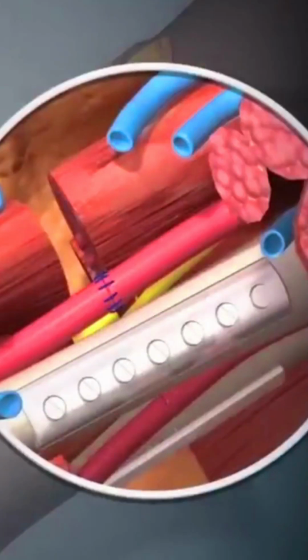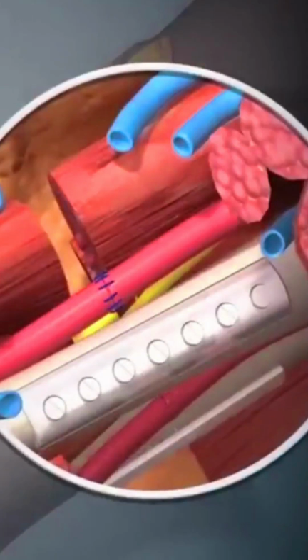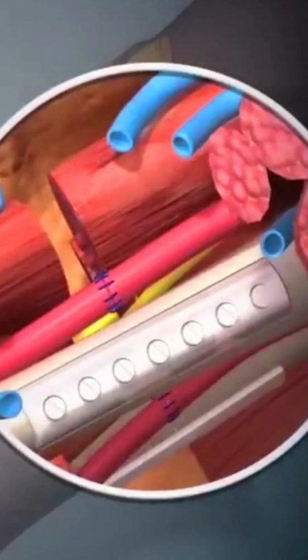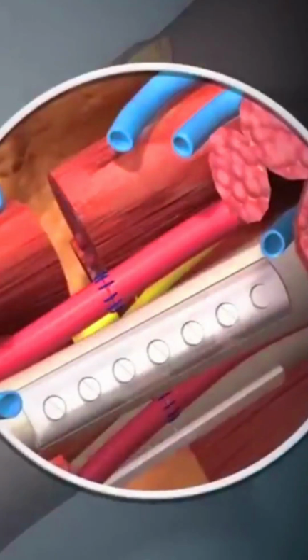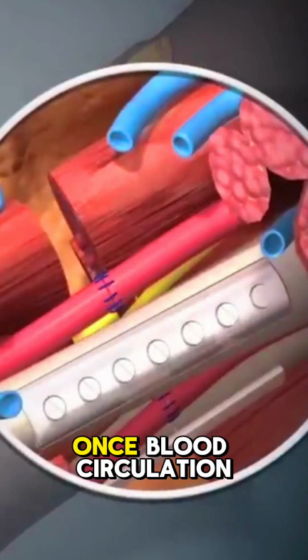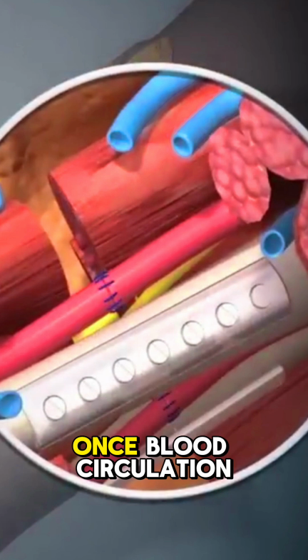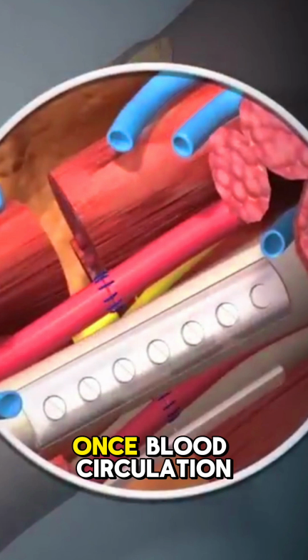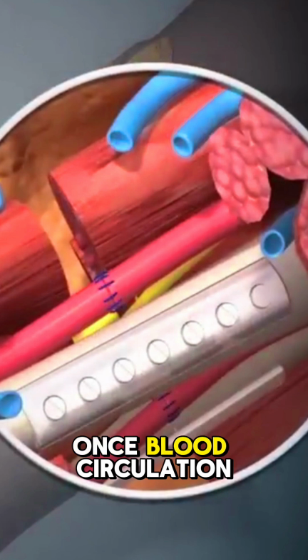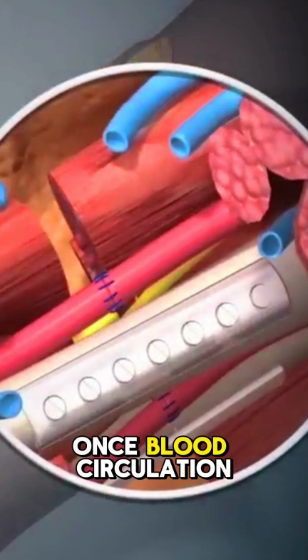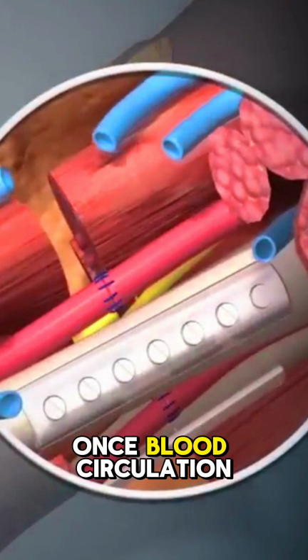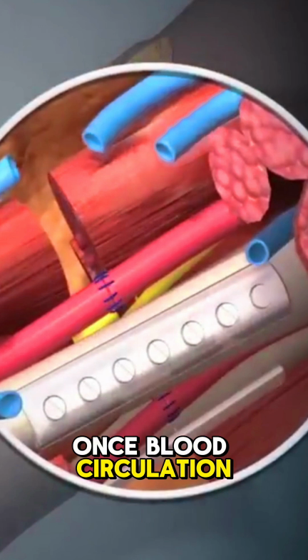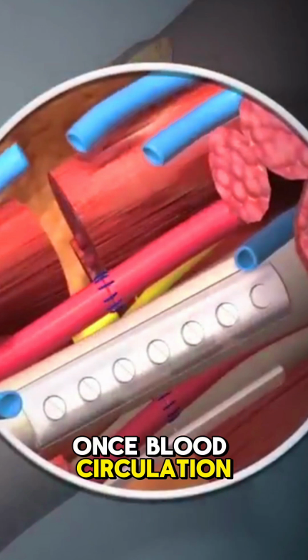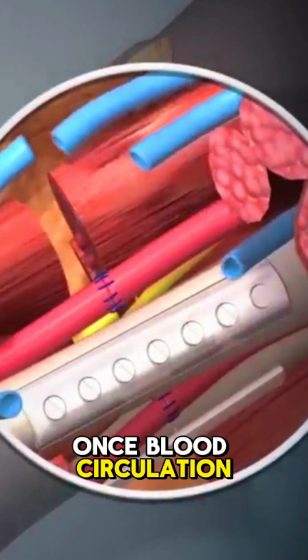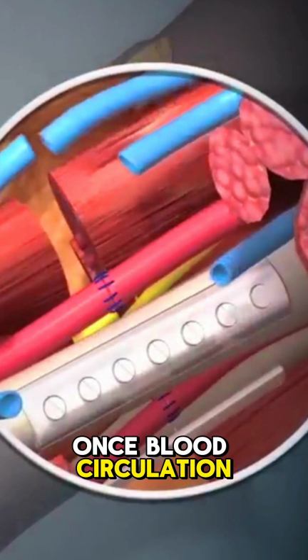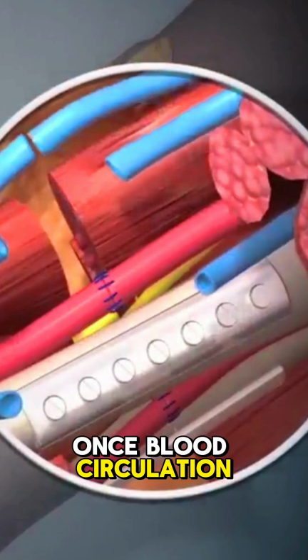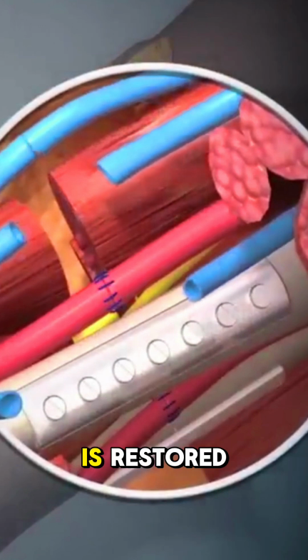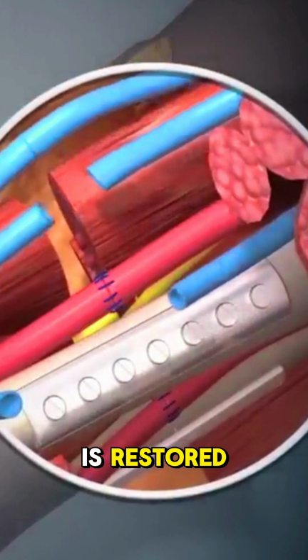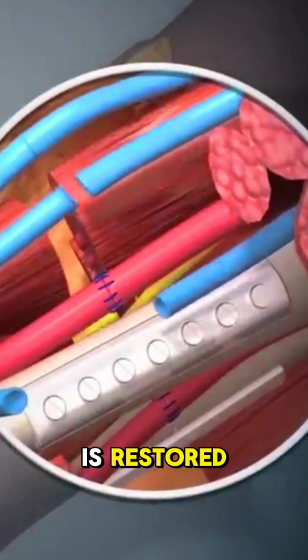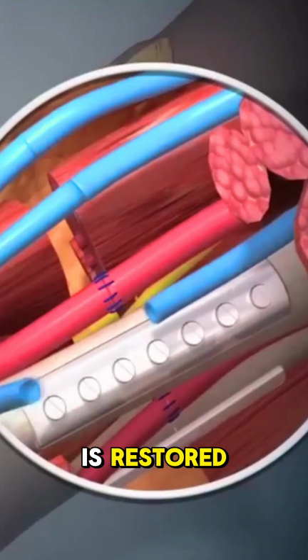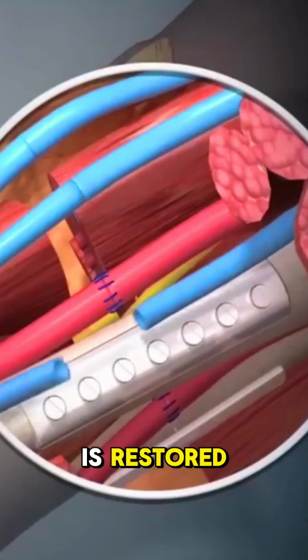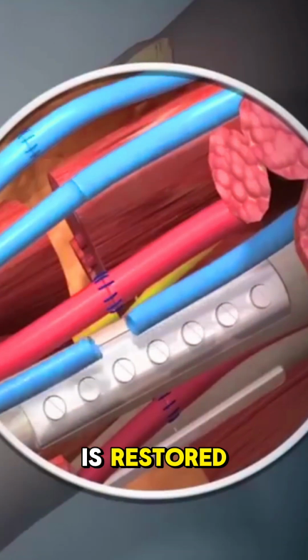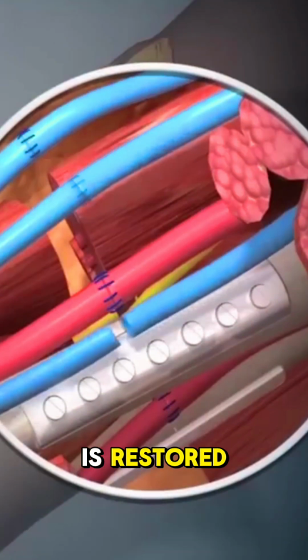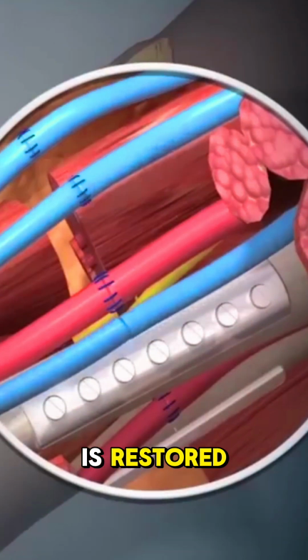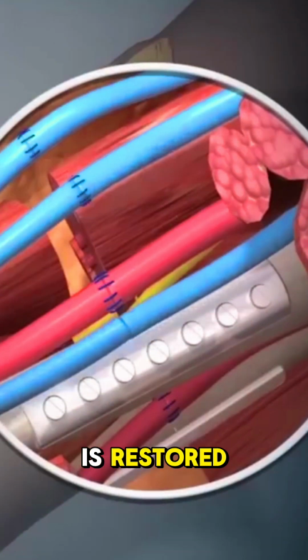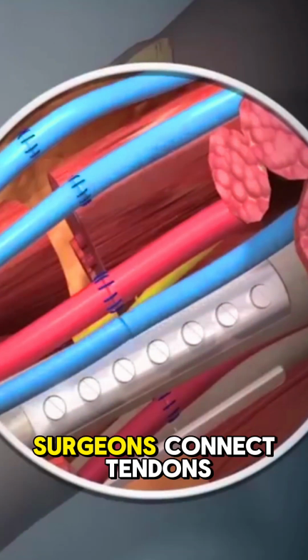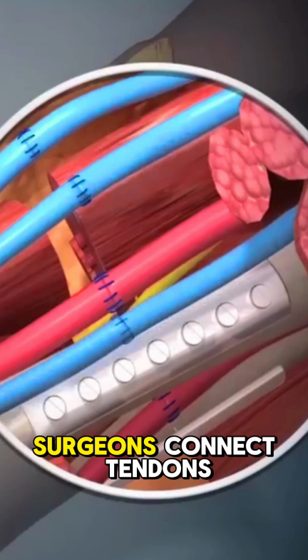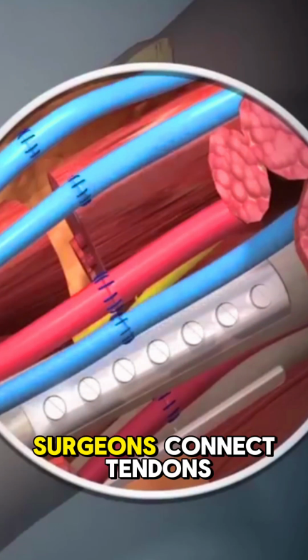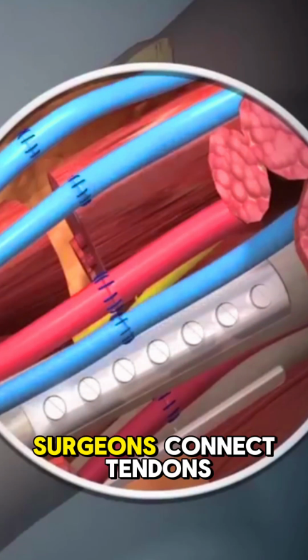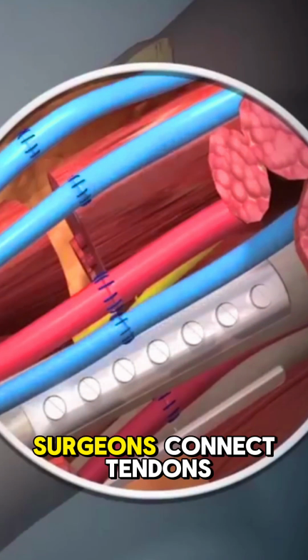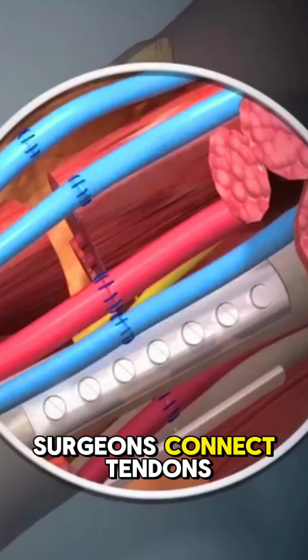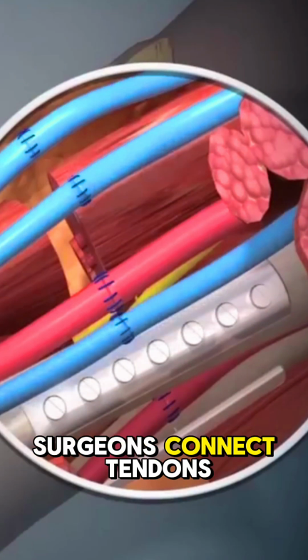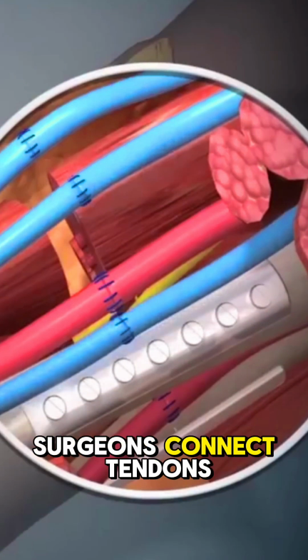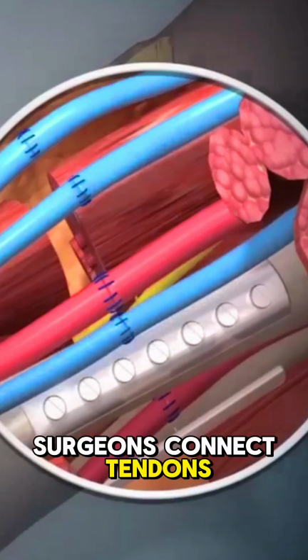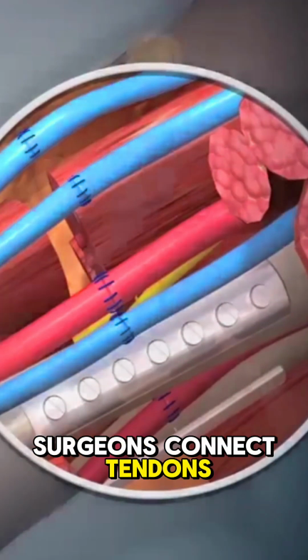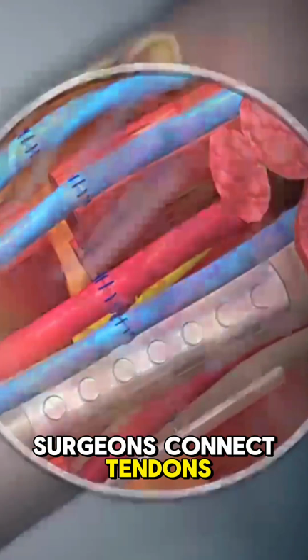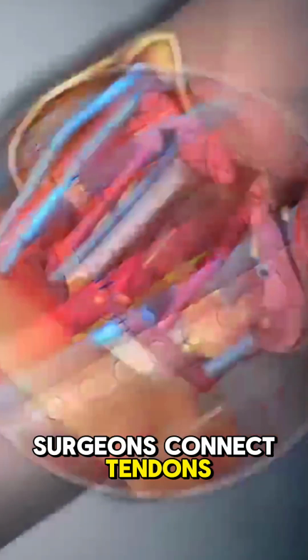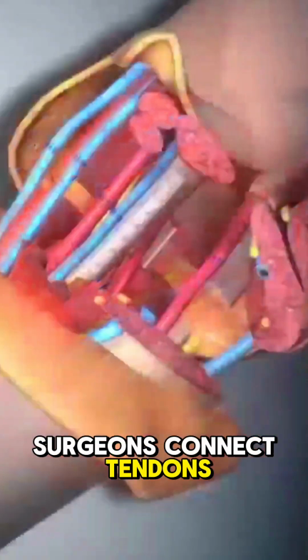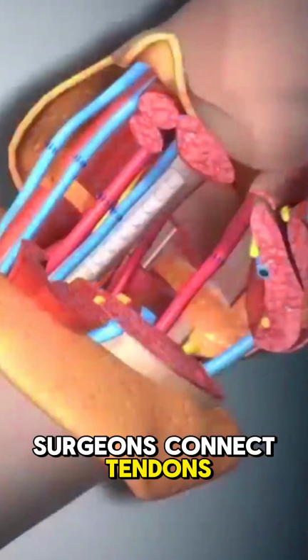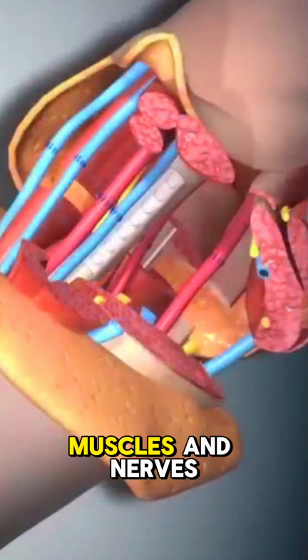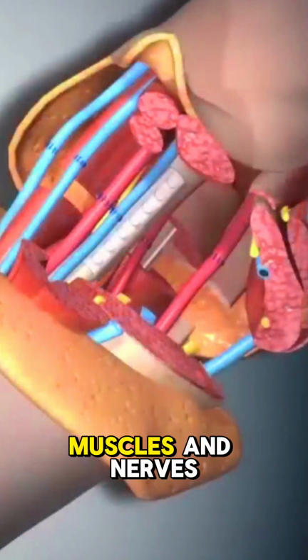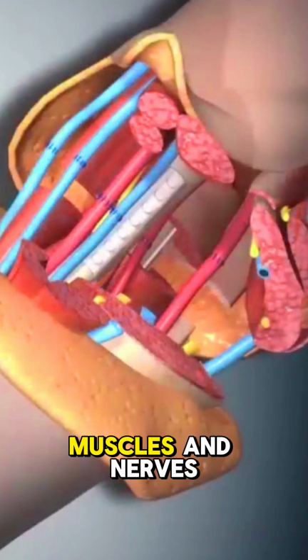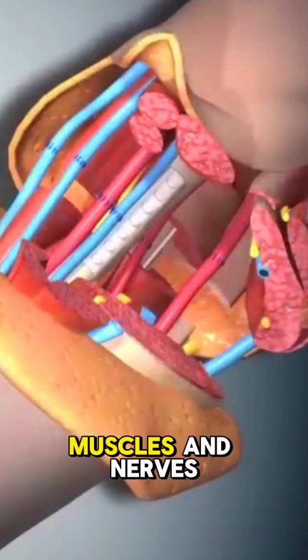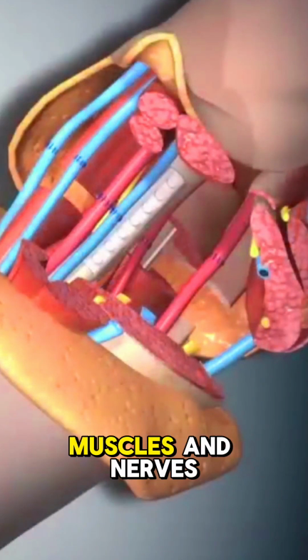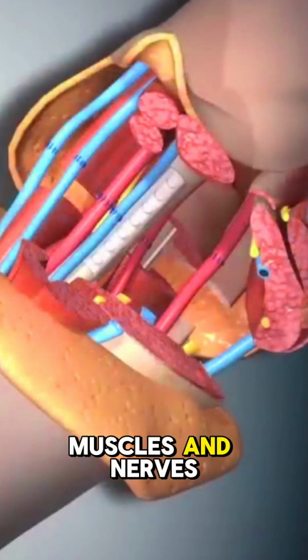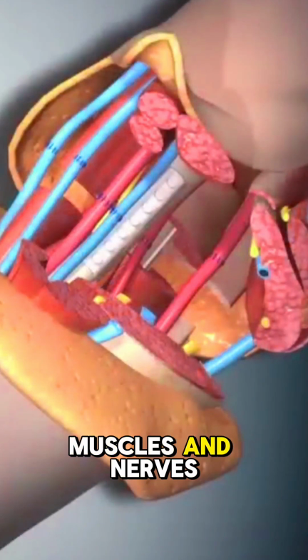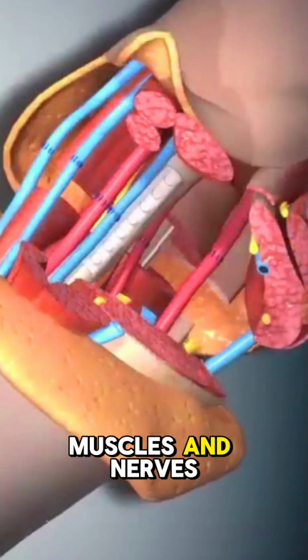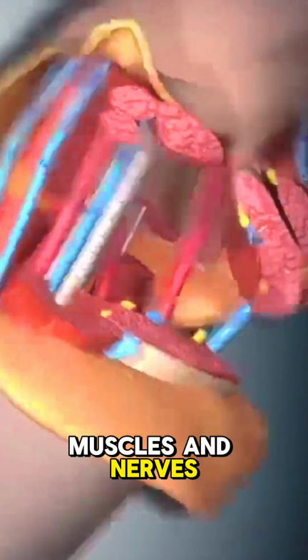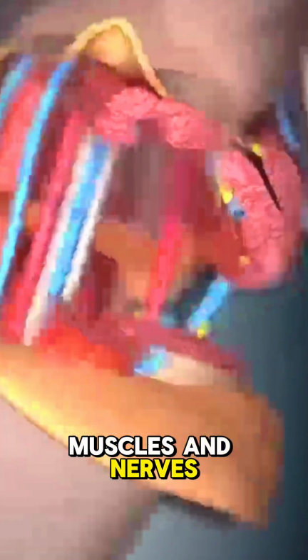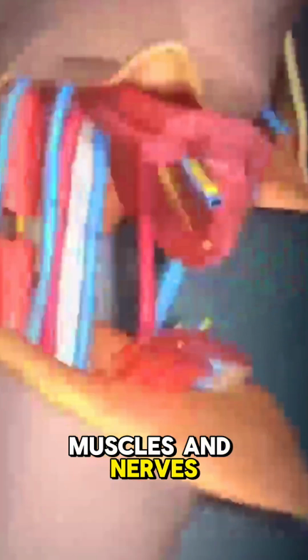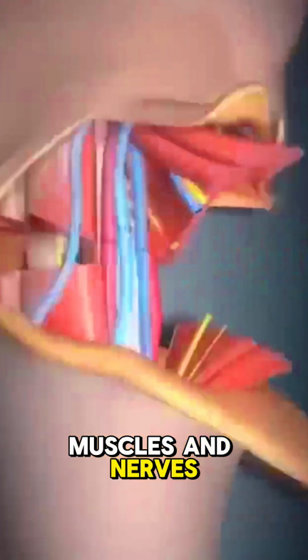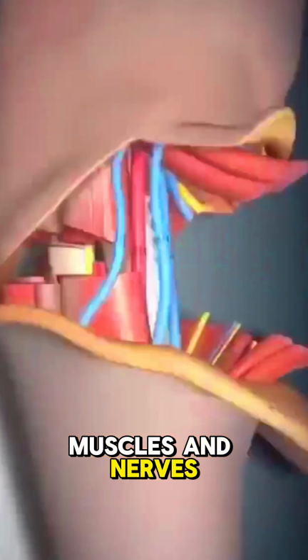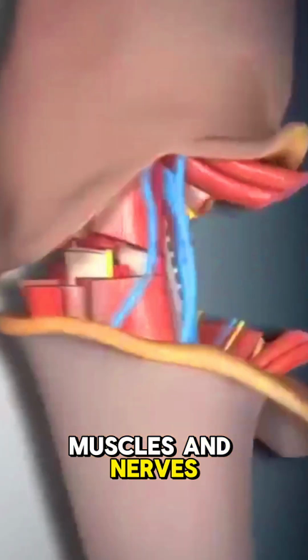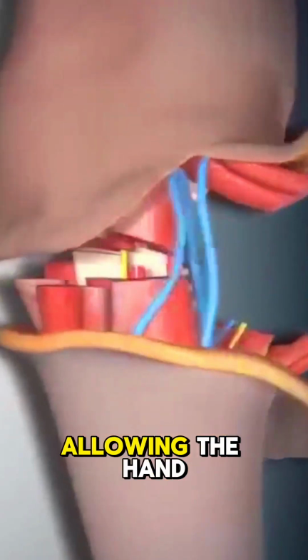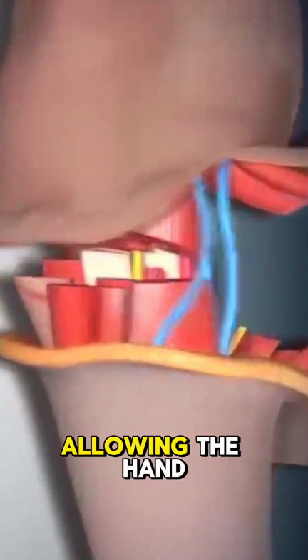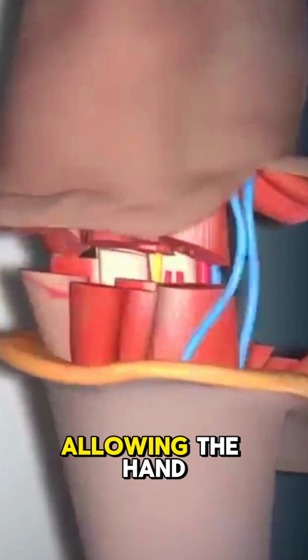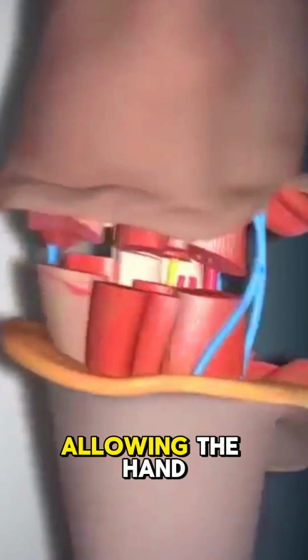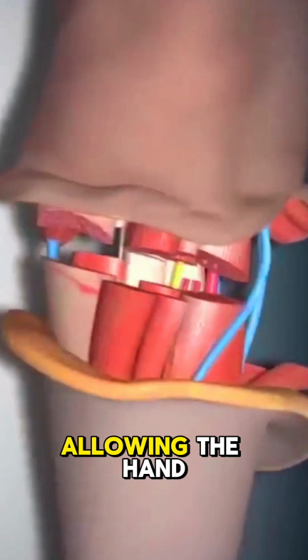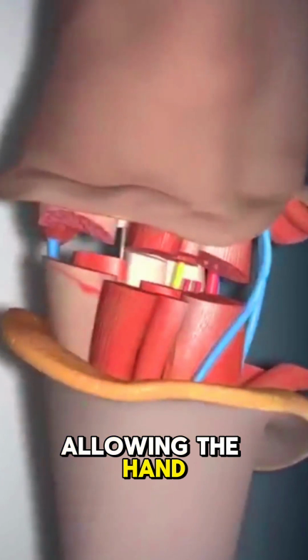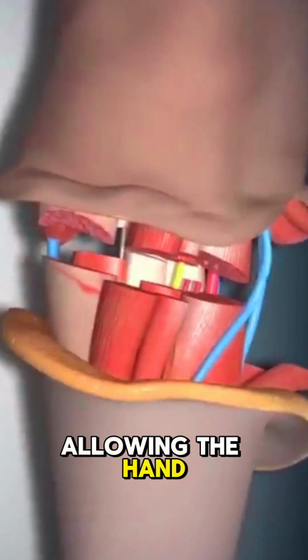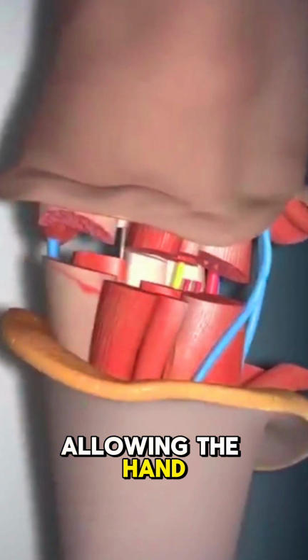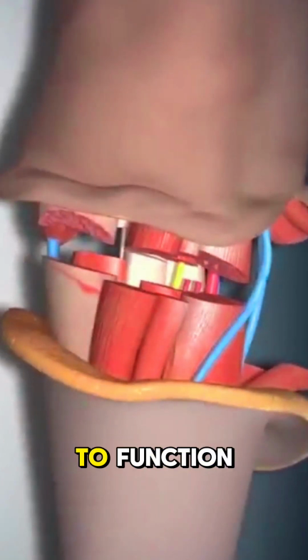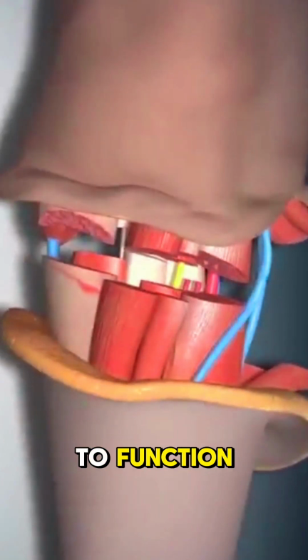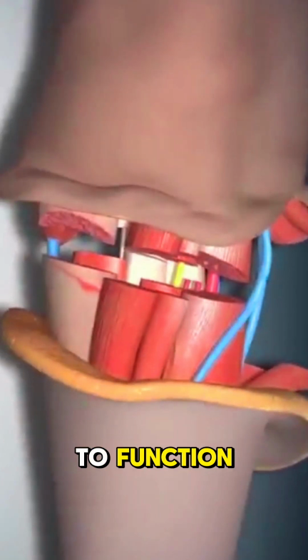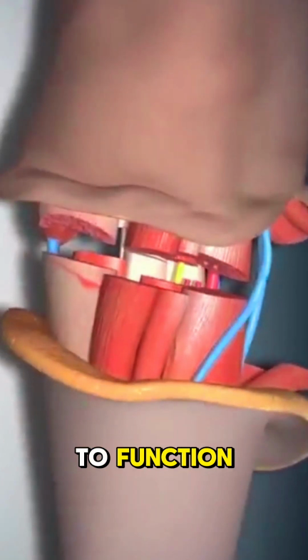Once blood circulation is restored, surgeons connect tendons, muscles, and nerves, allowing the hand to function.